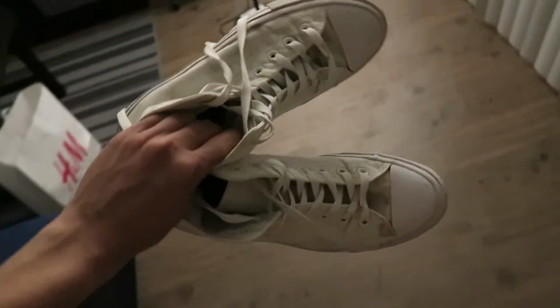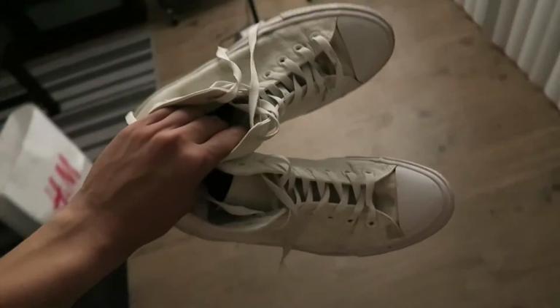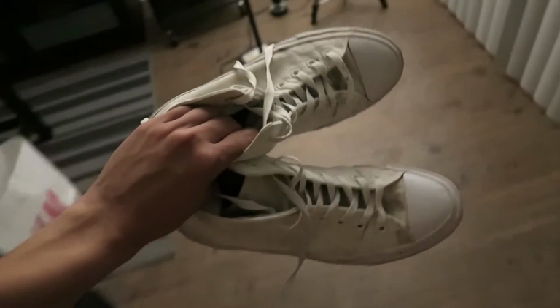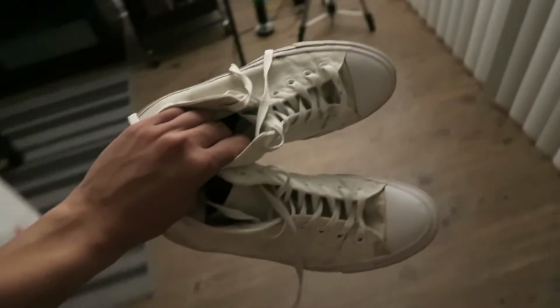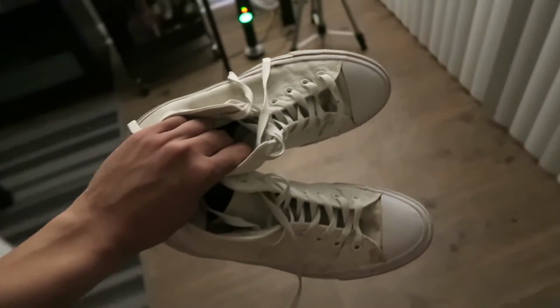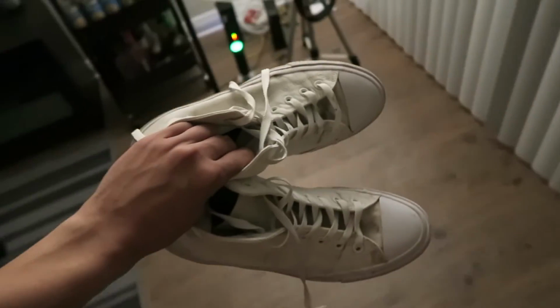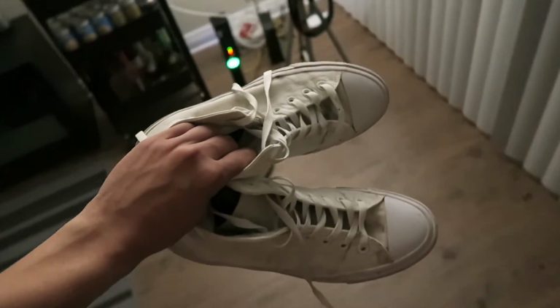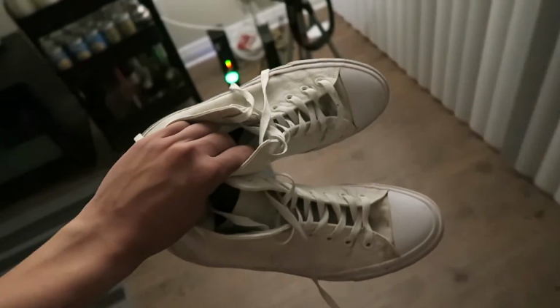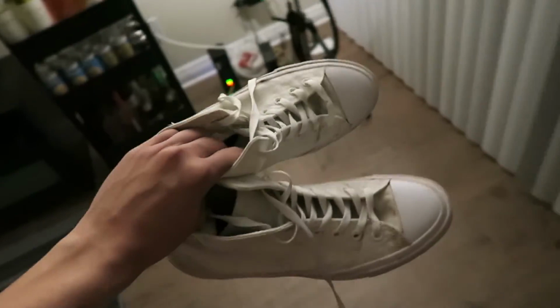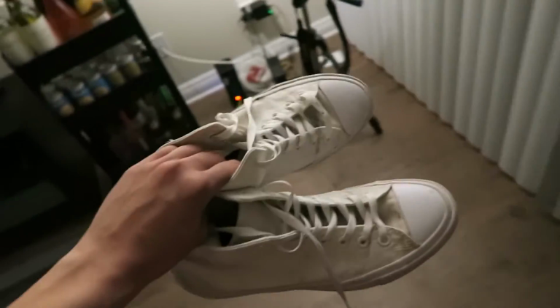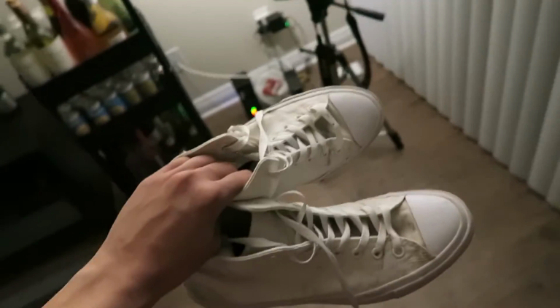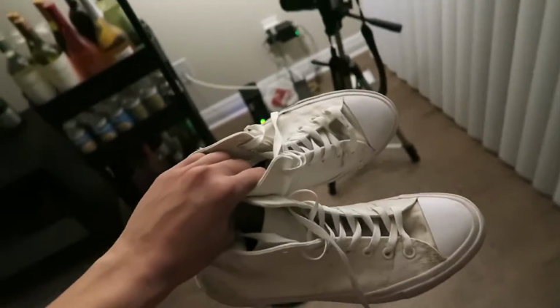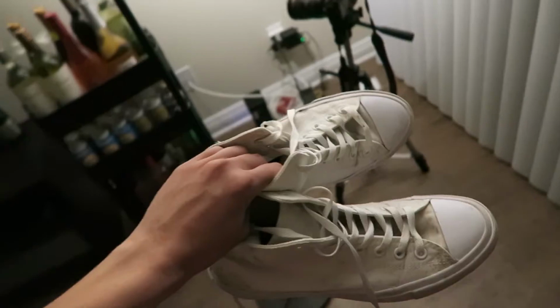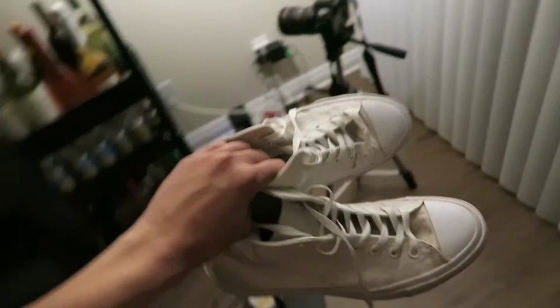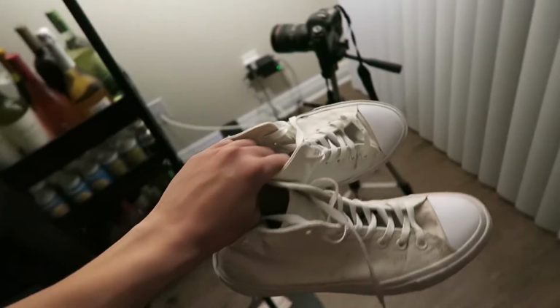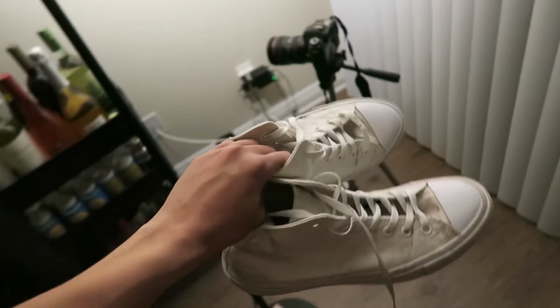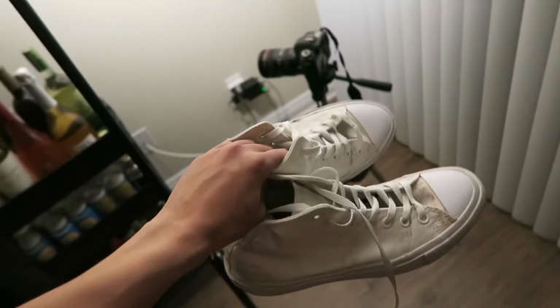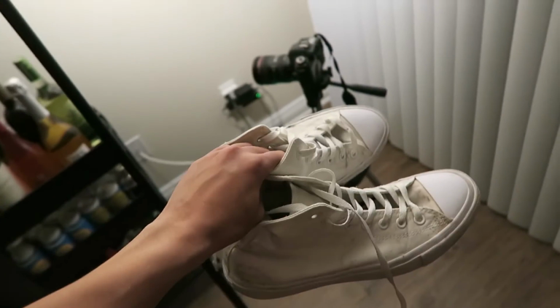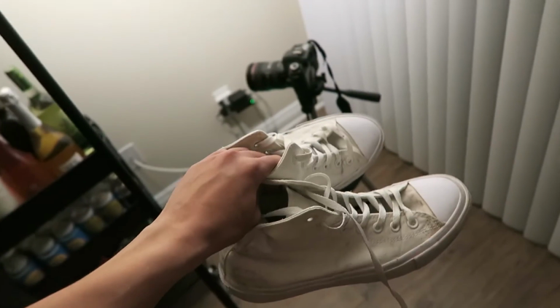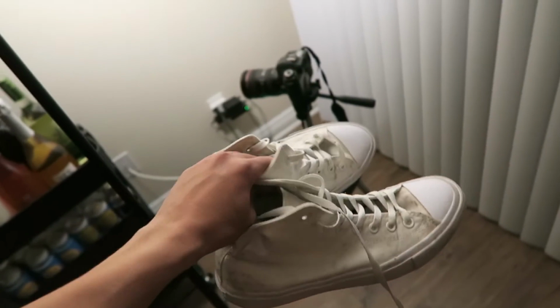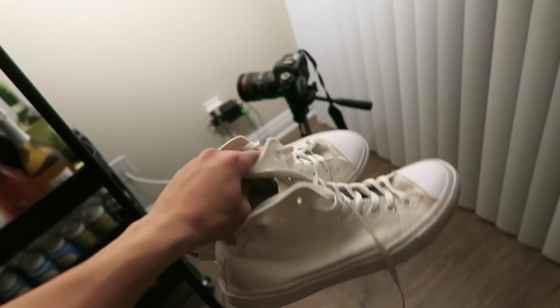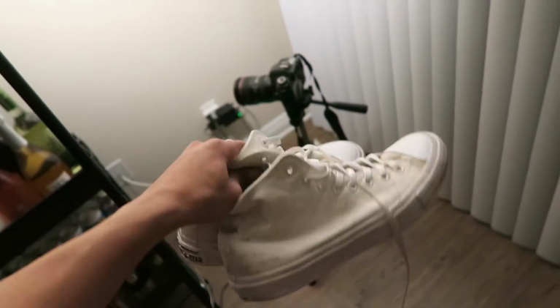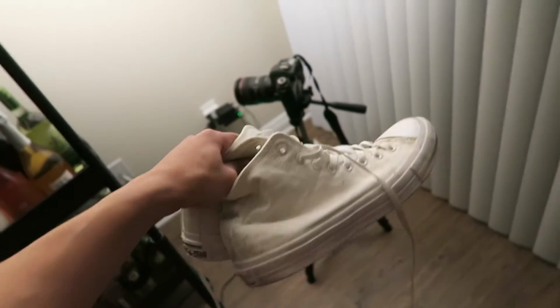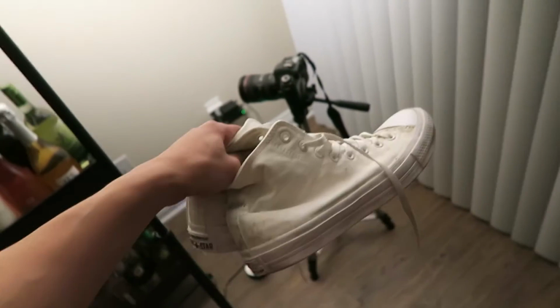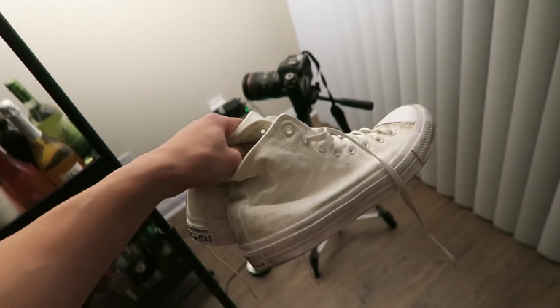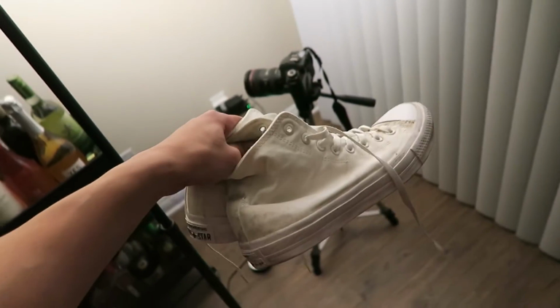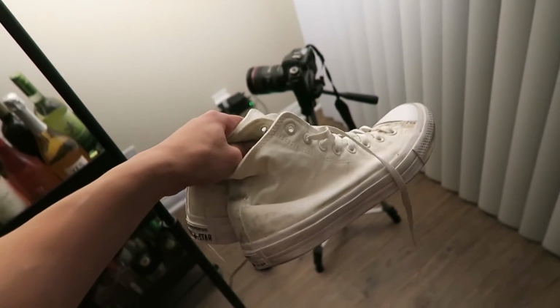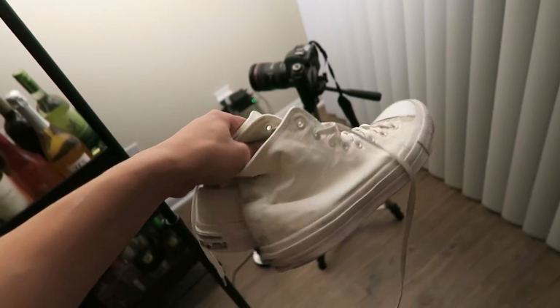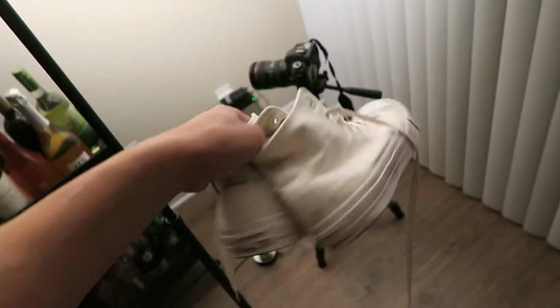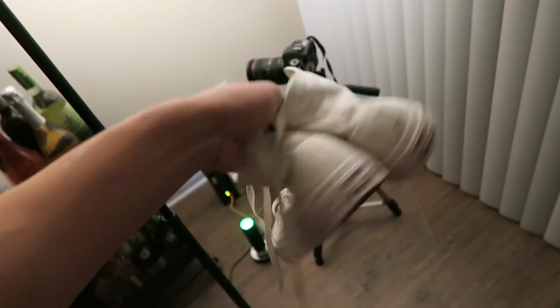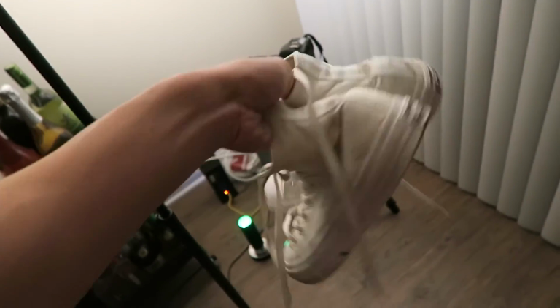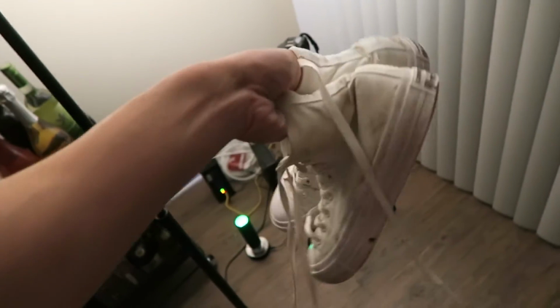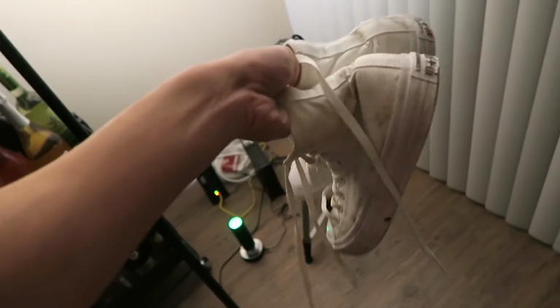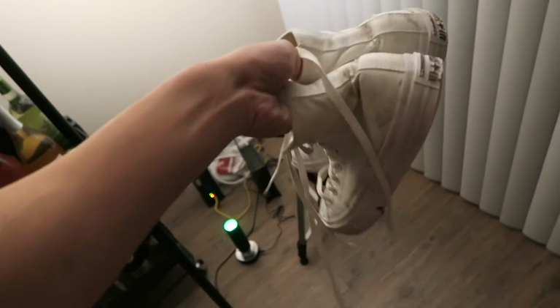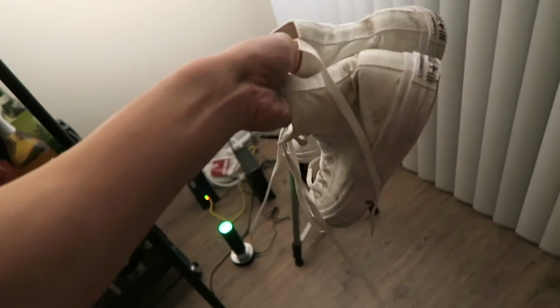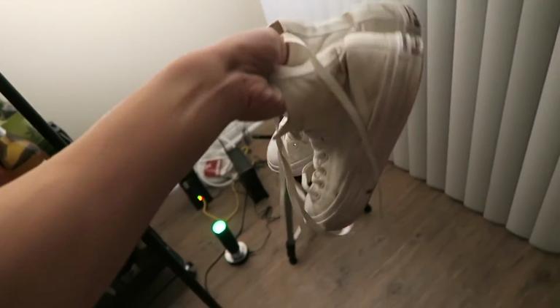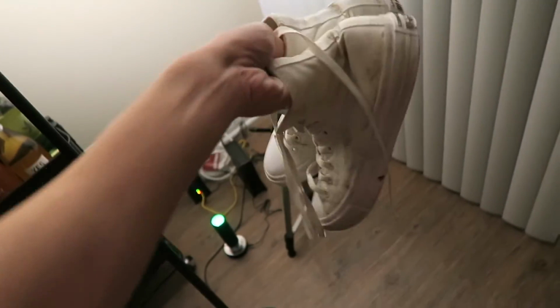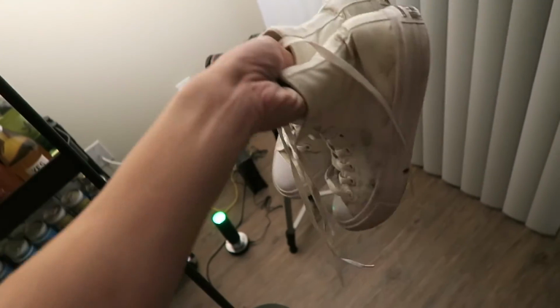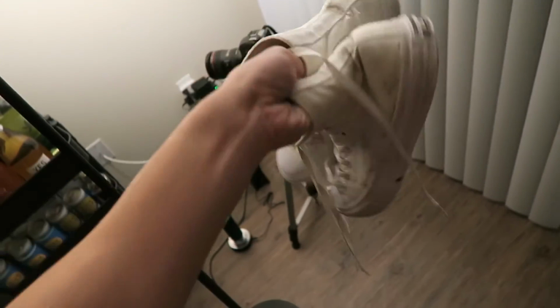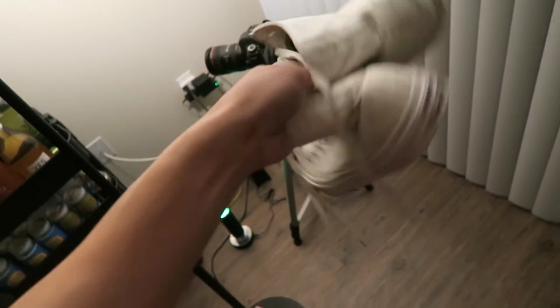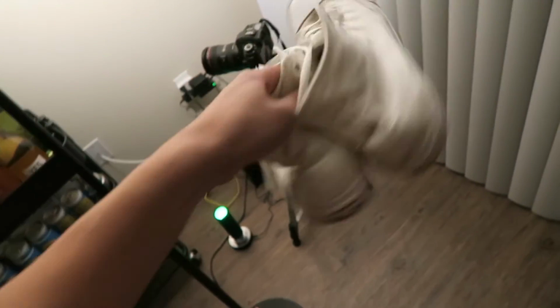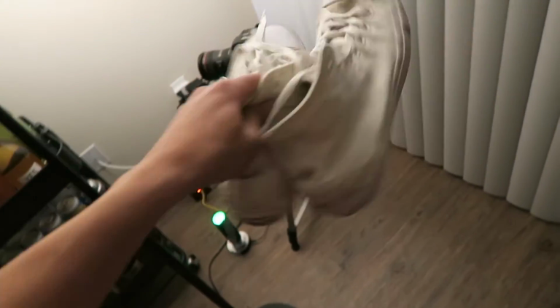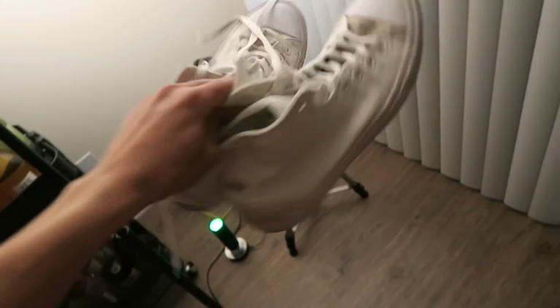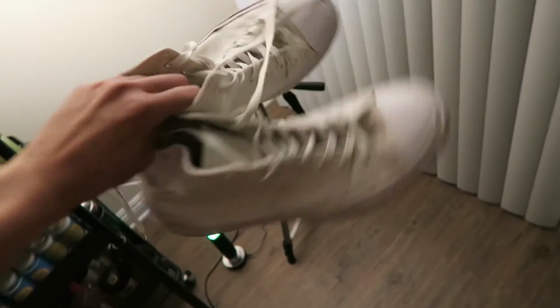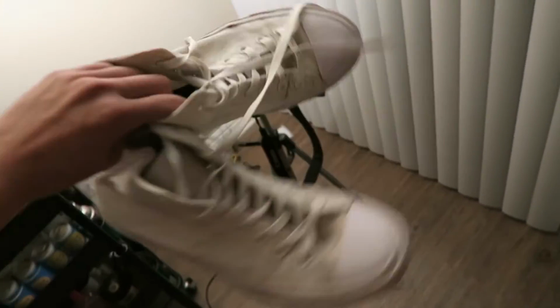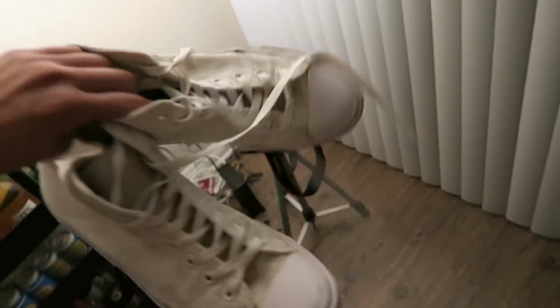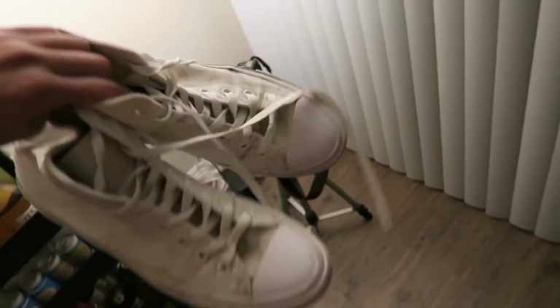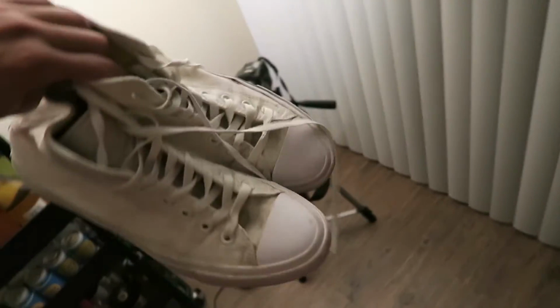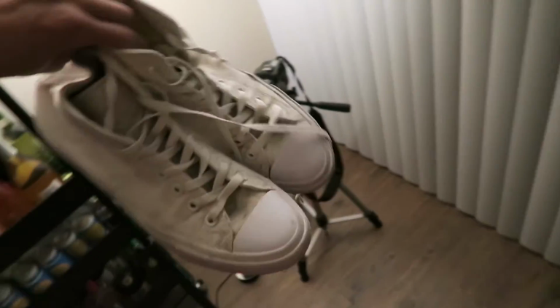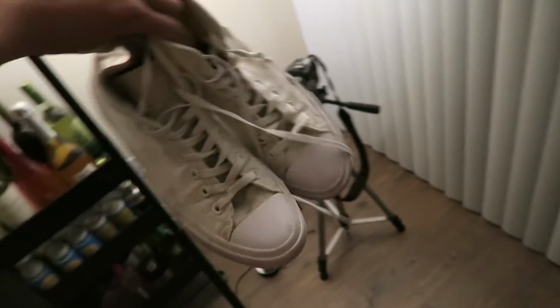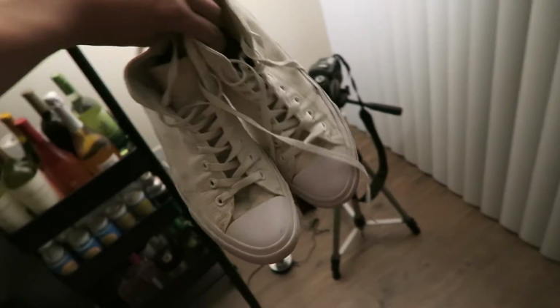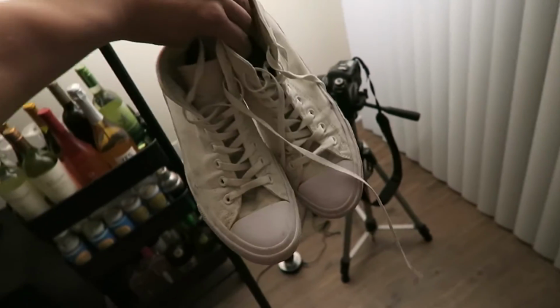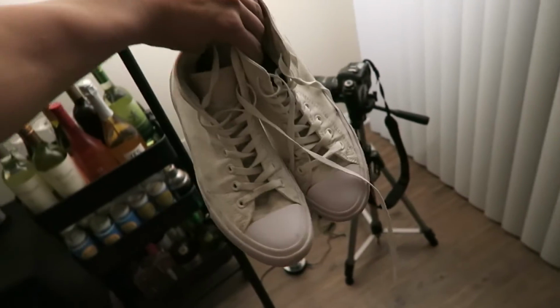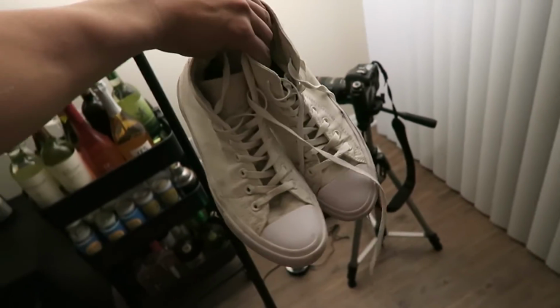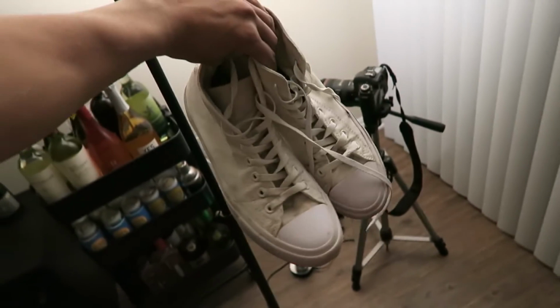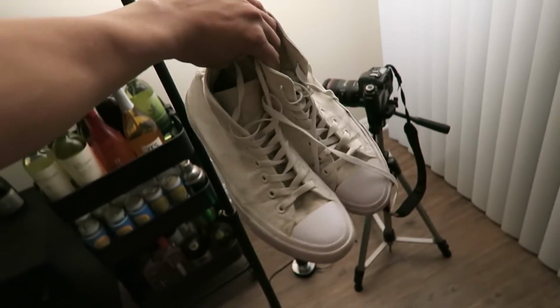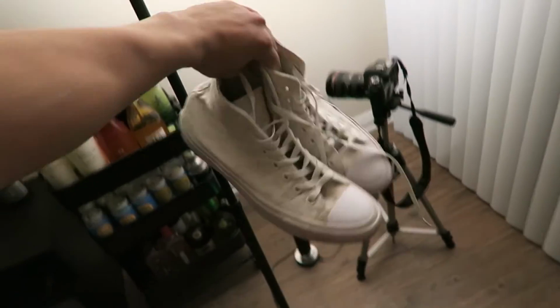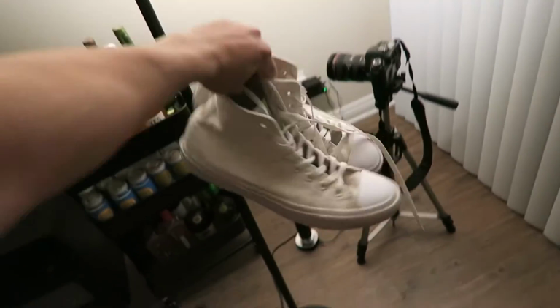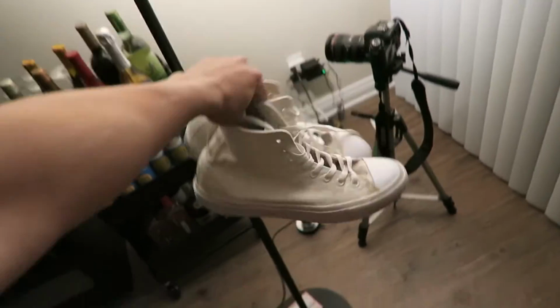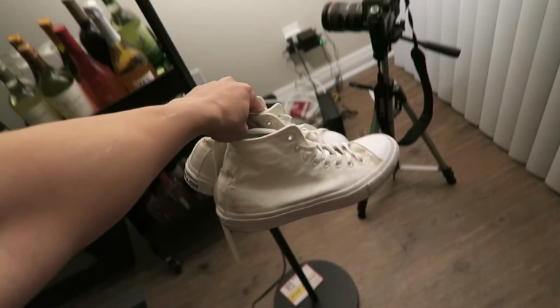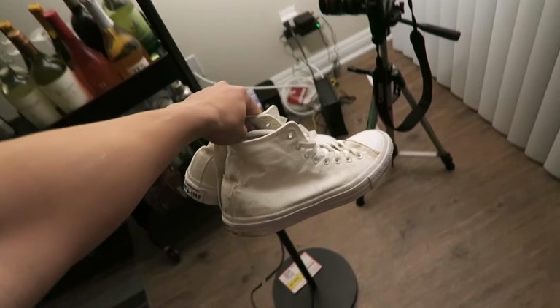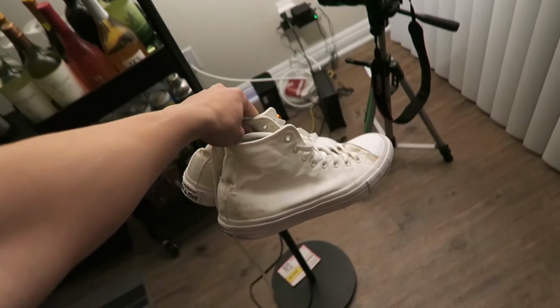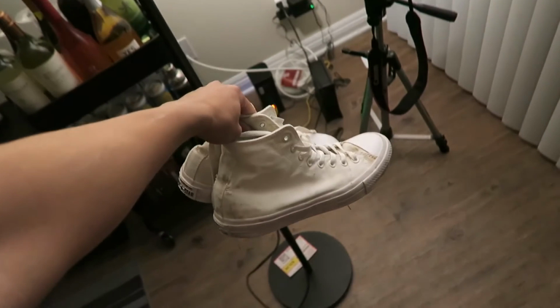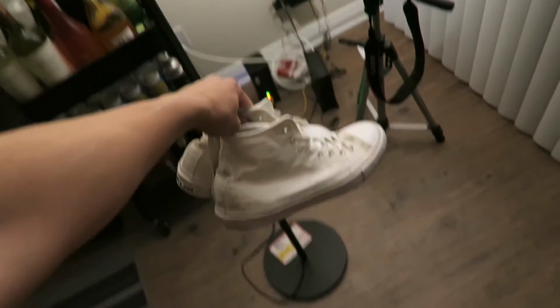This is the final product. As you can see, it's still a little dirty, but pretty good.